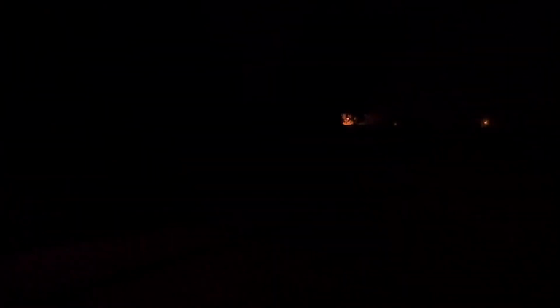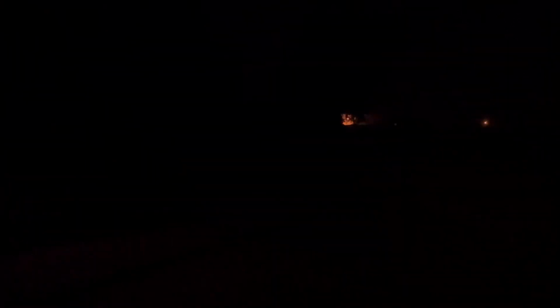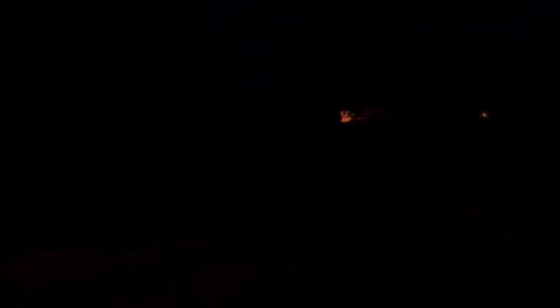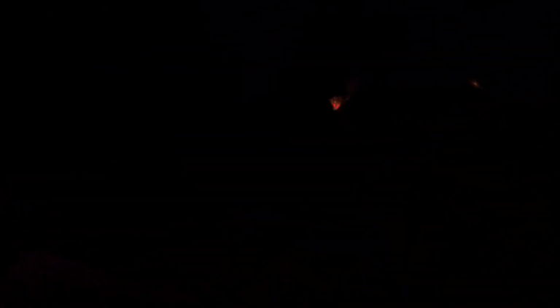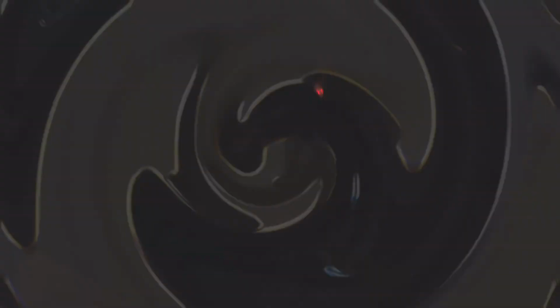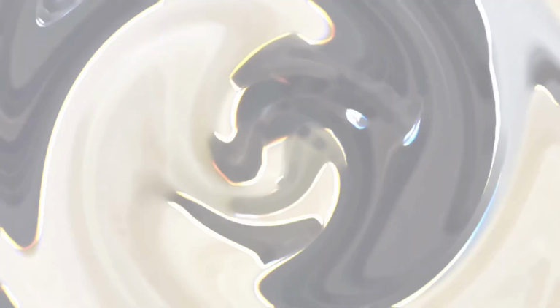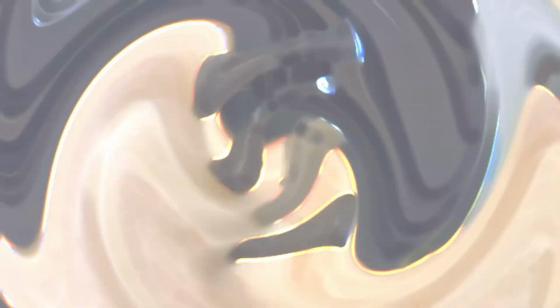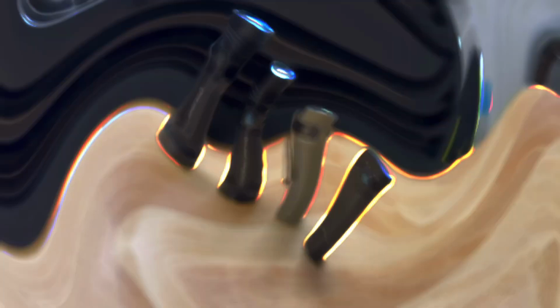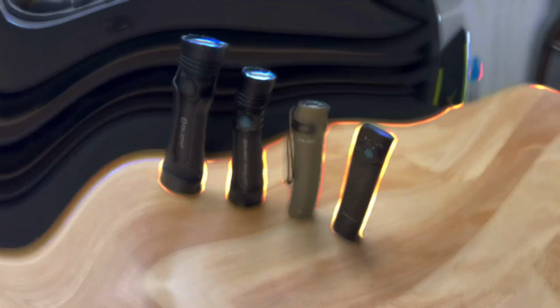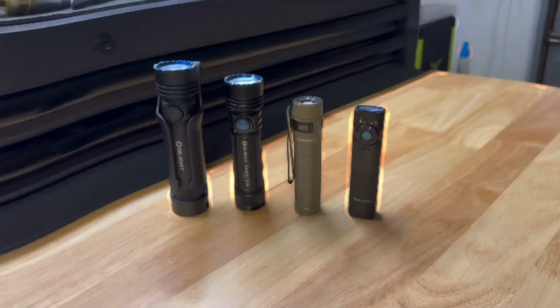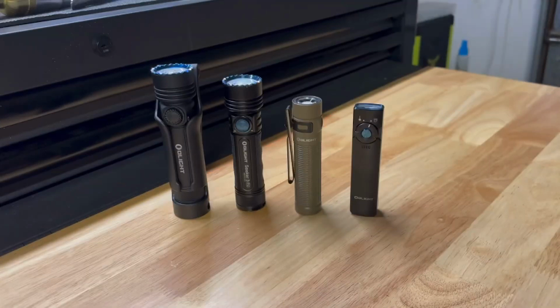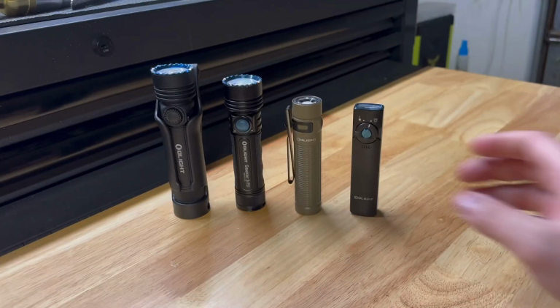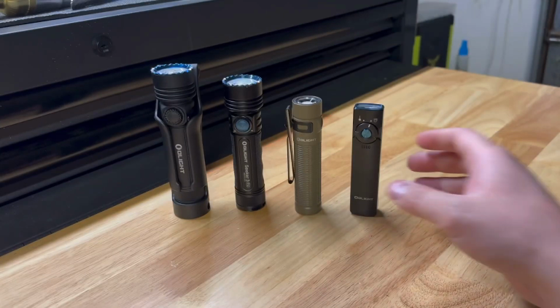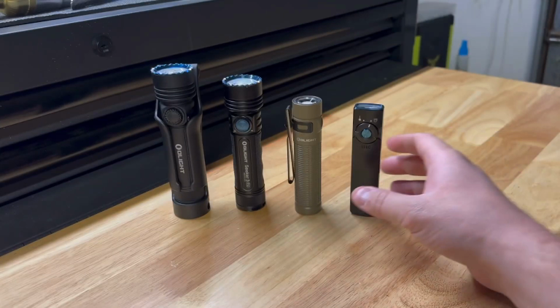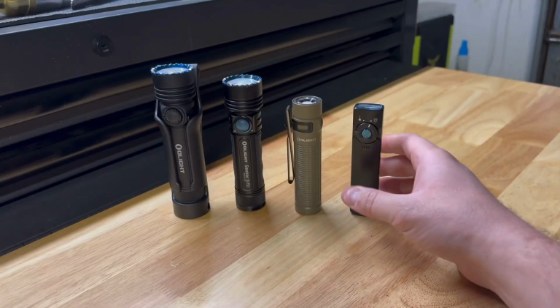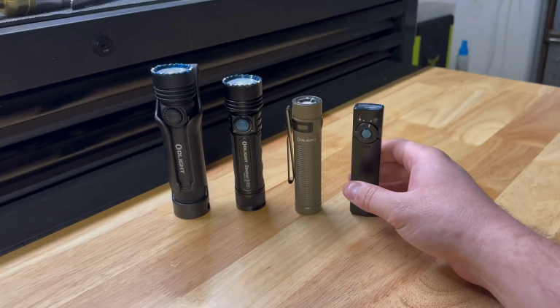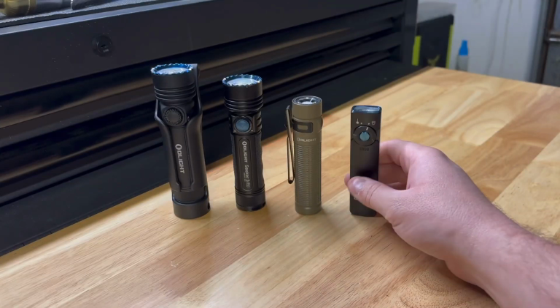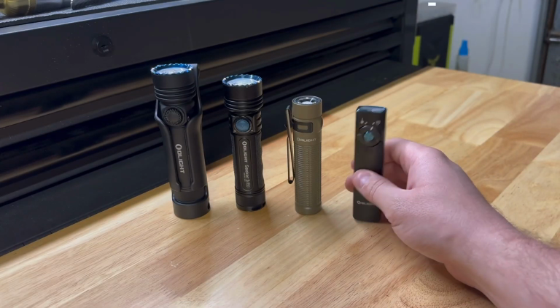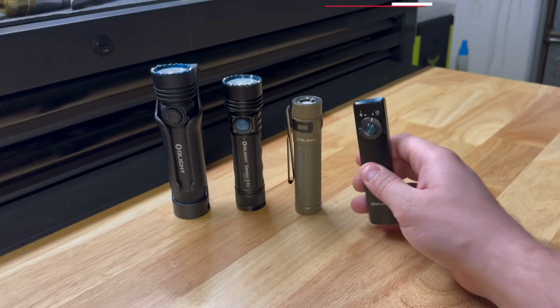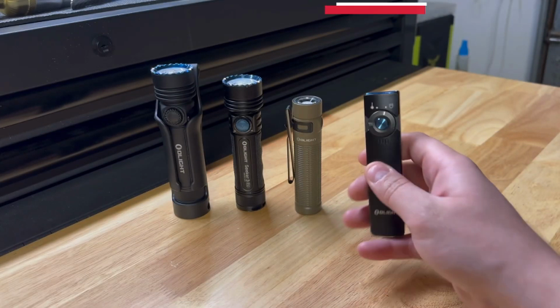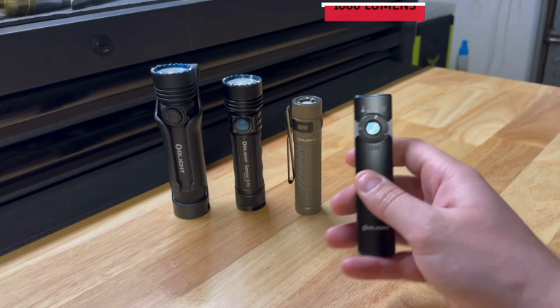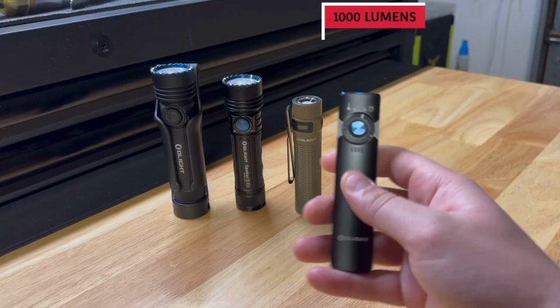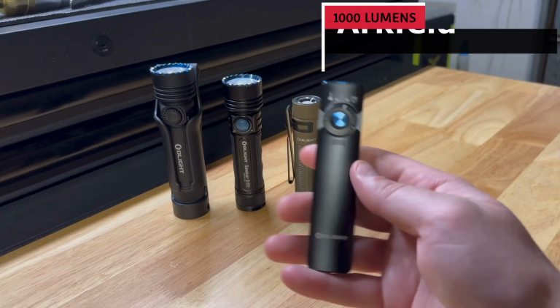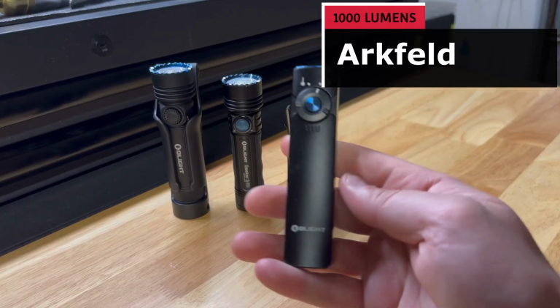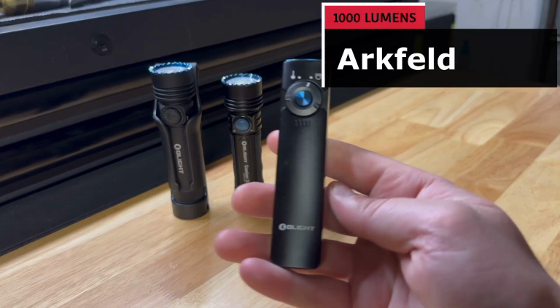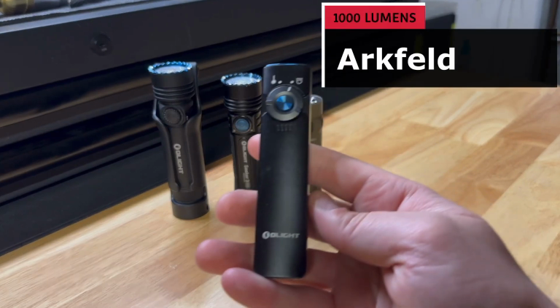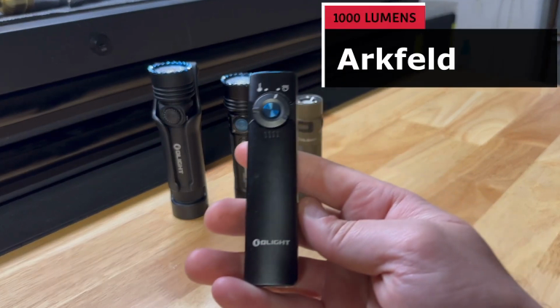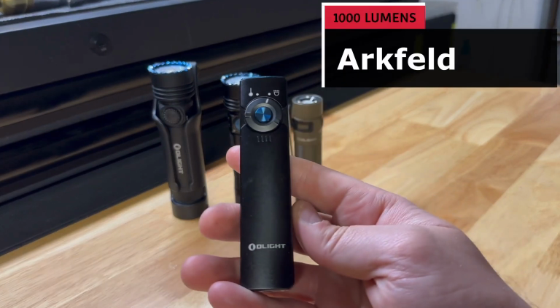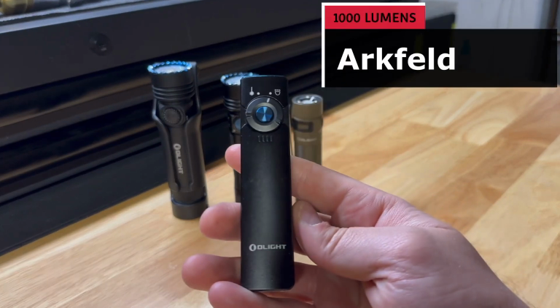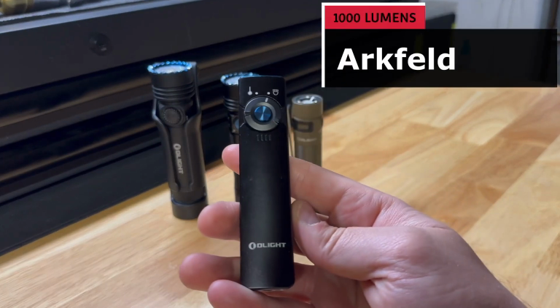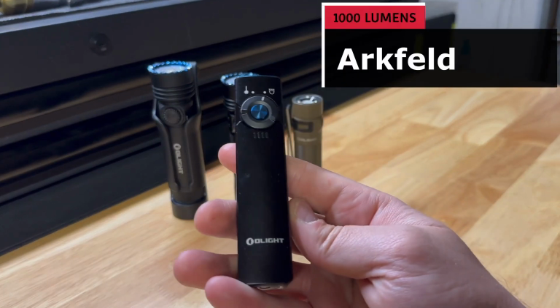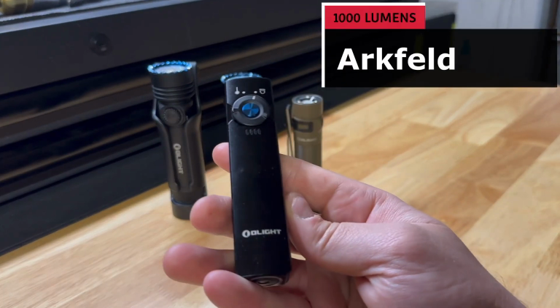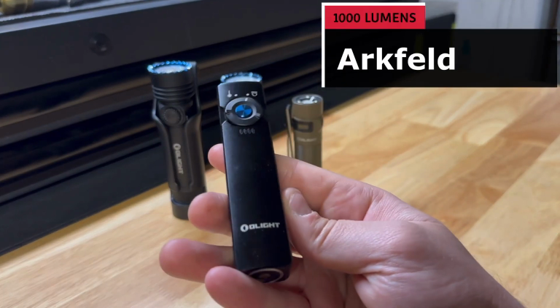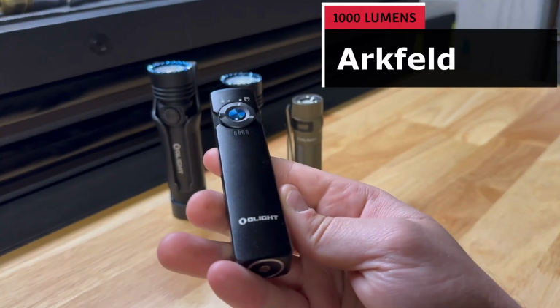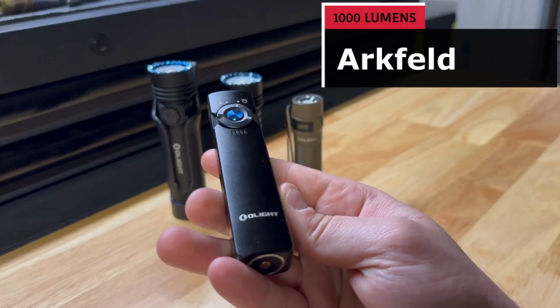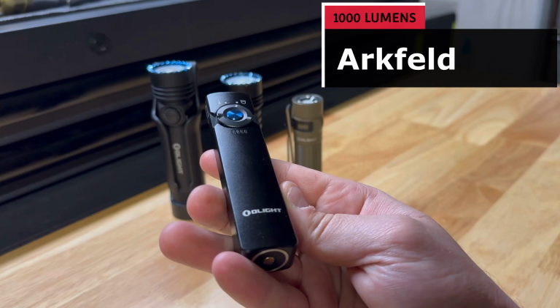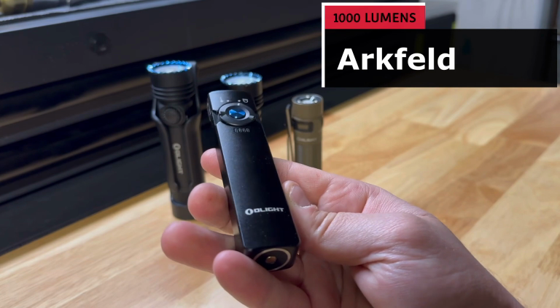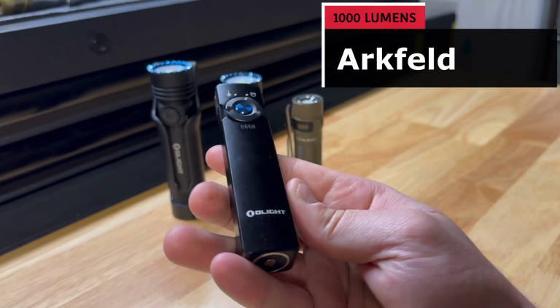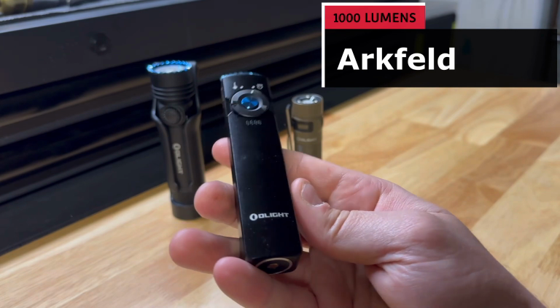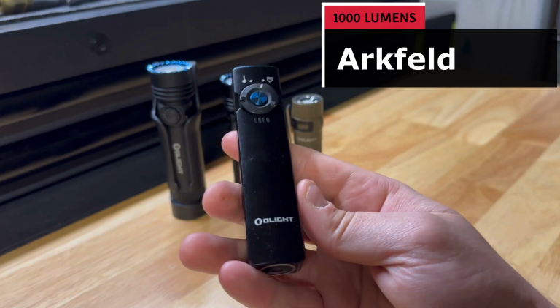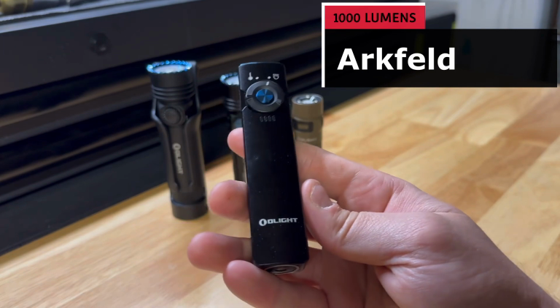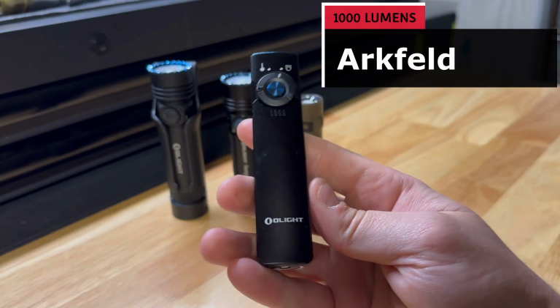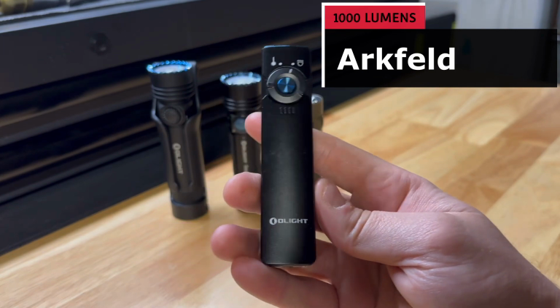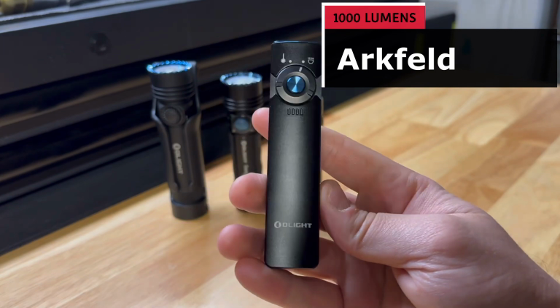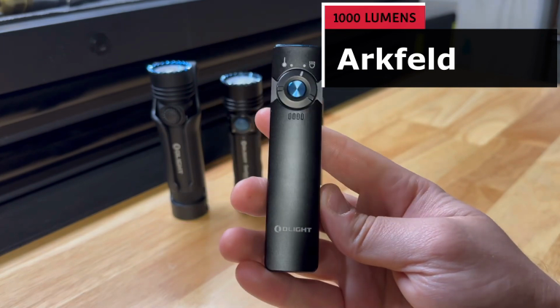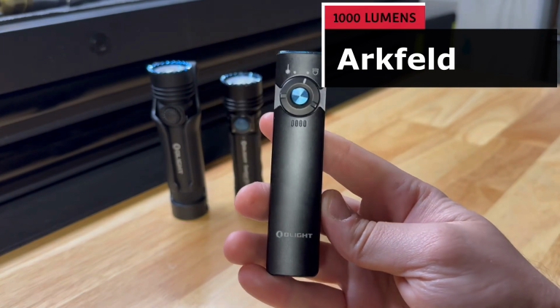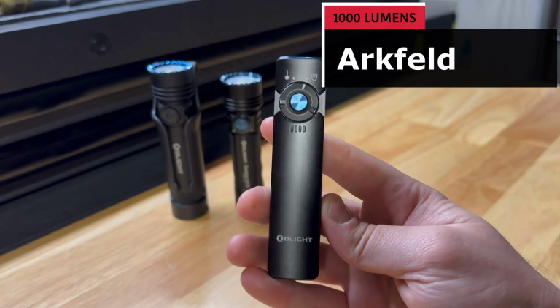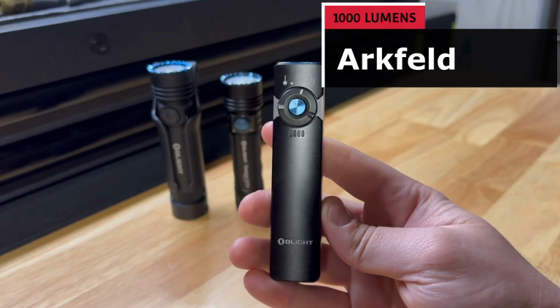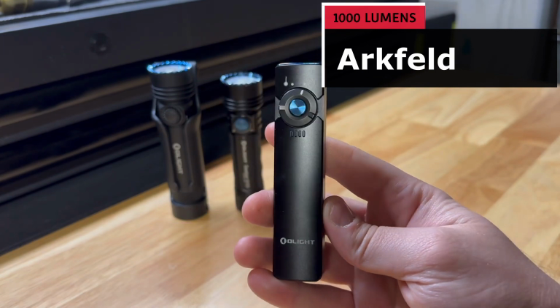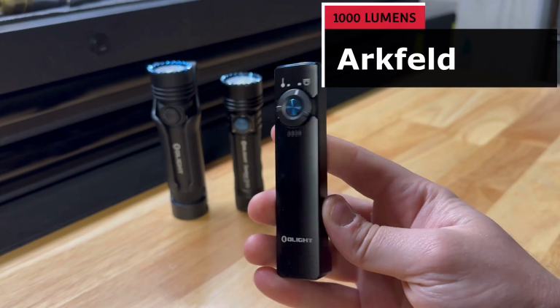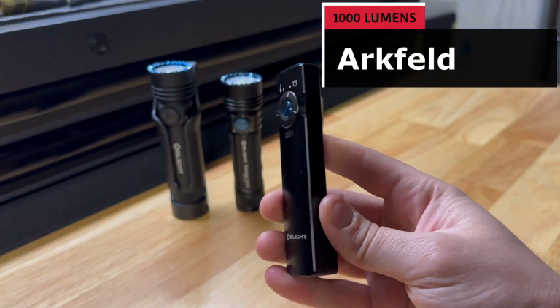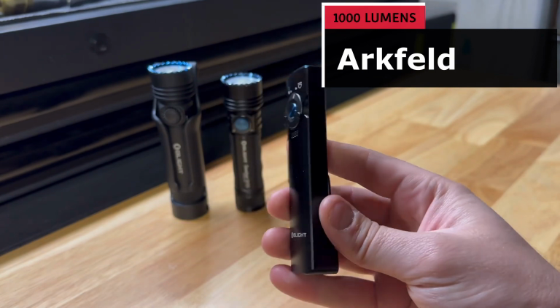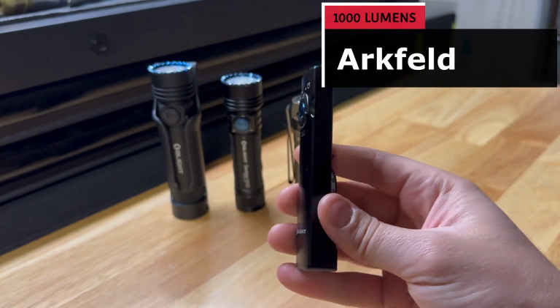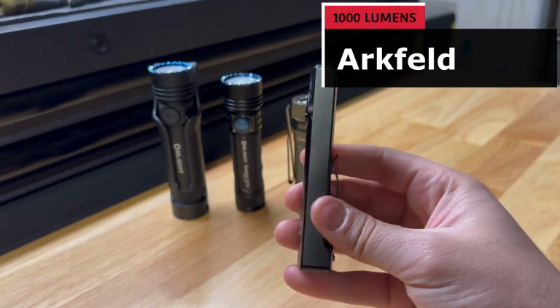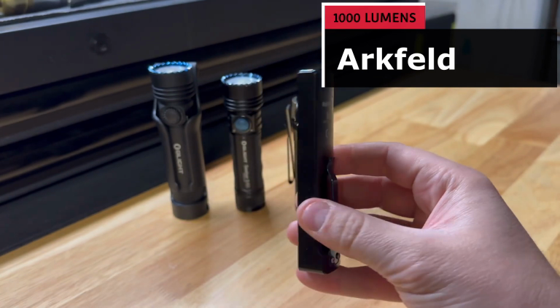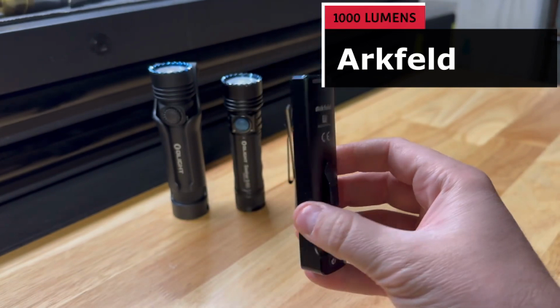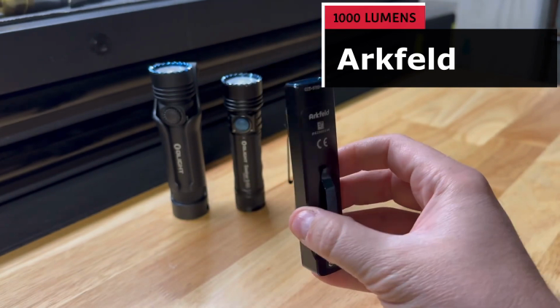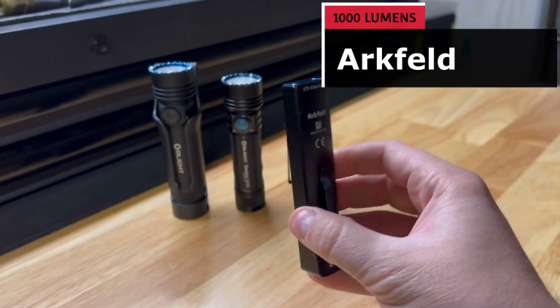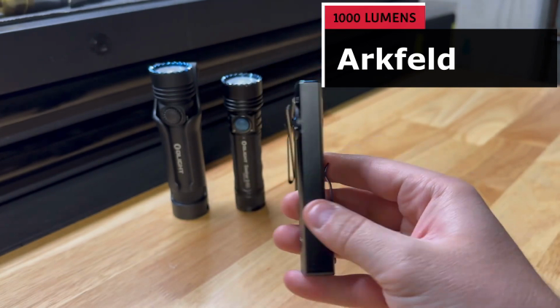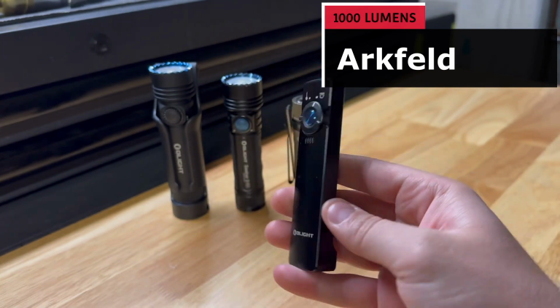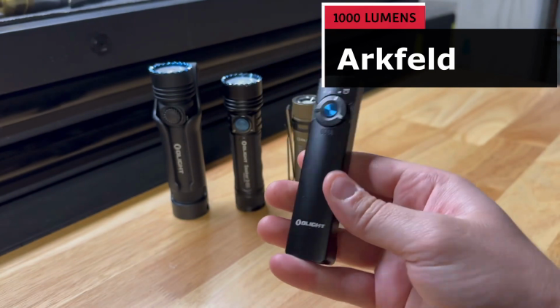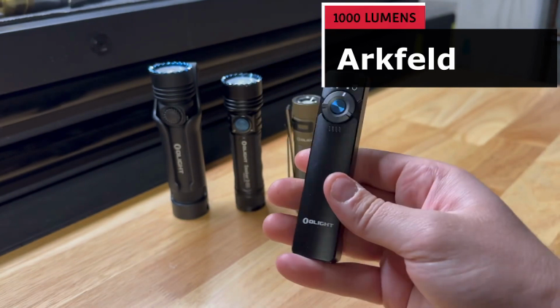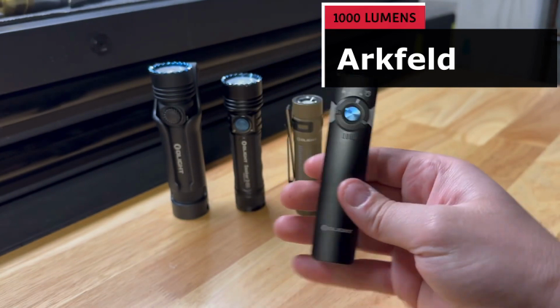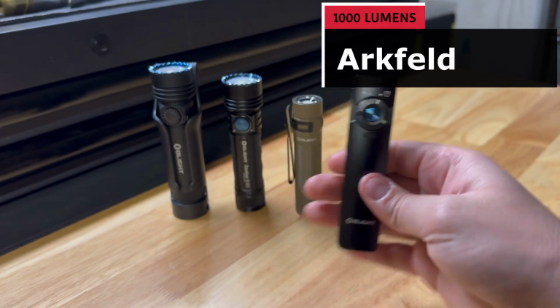And to close this out, my personal everyday carry, the Olight Arc Field at 1,000 lumens.